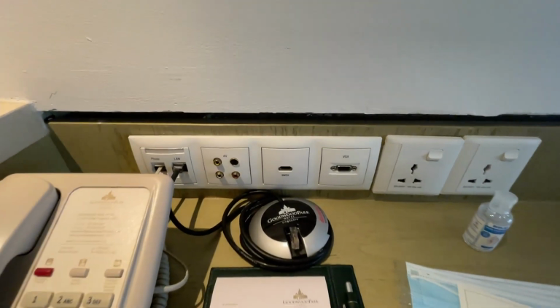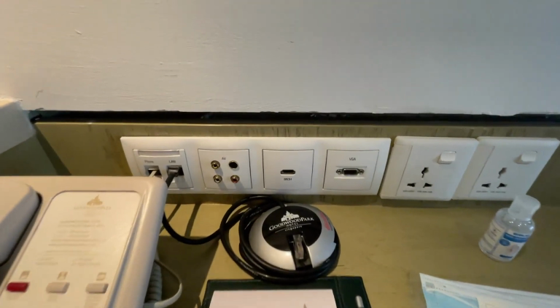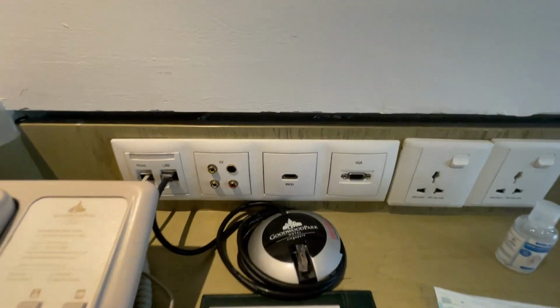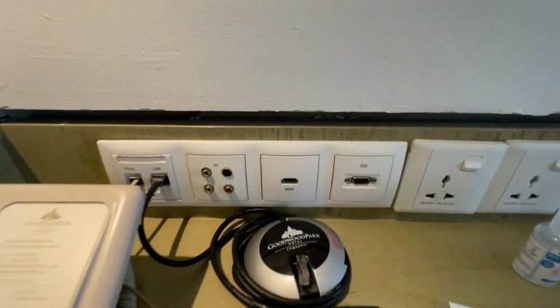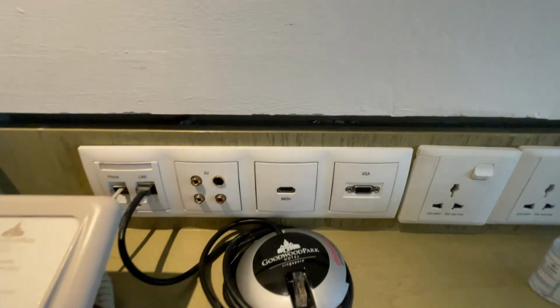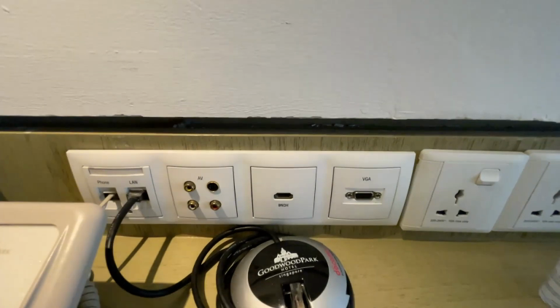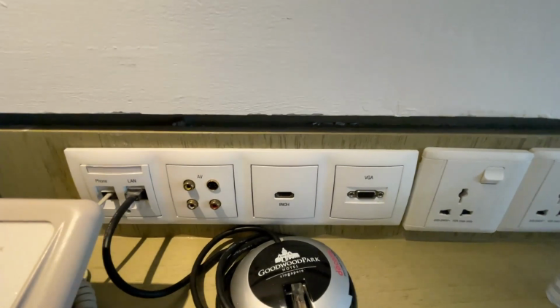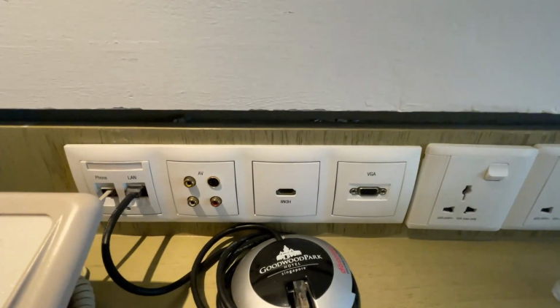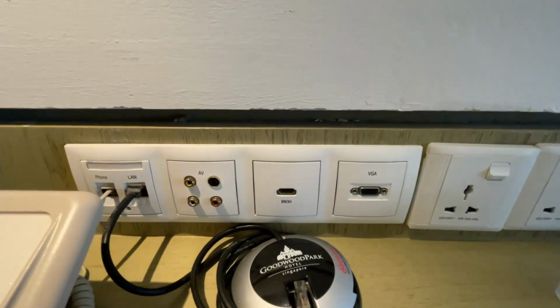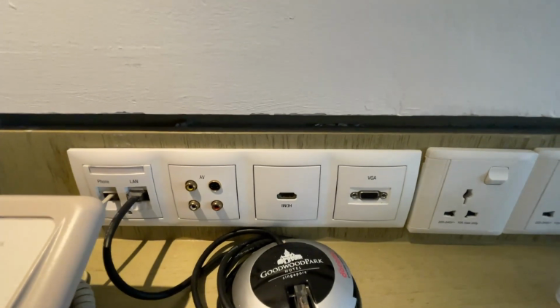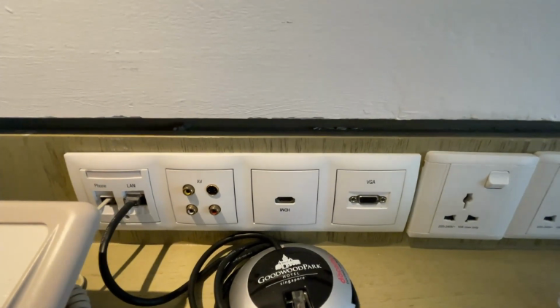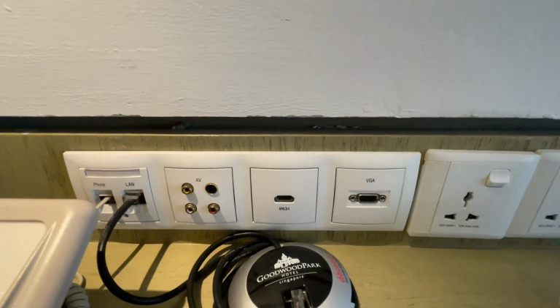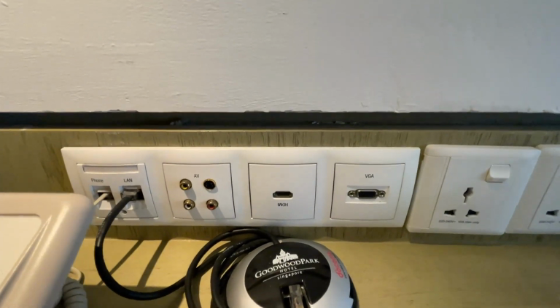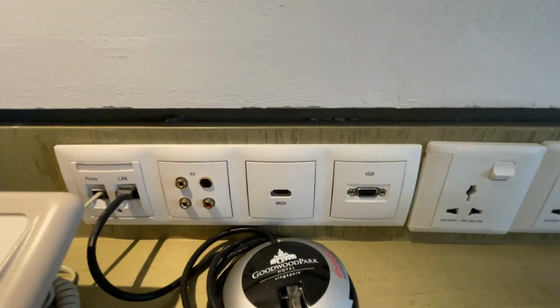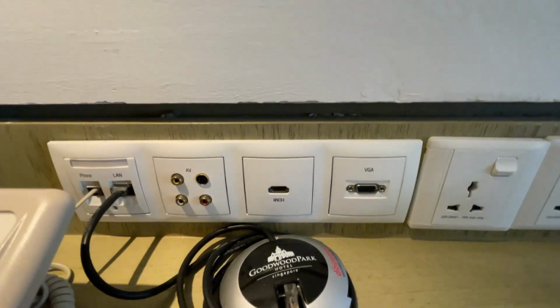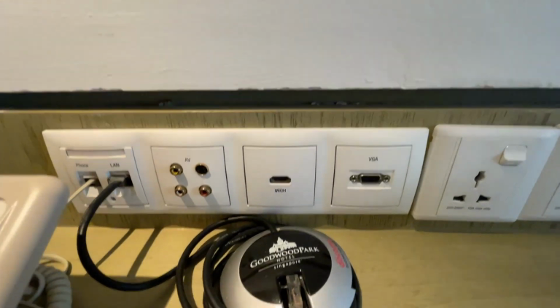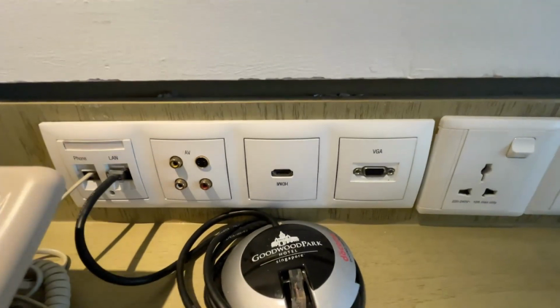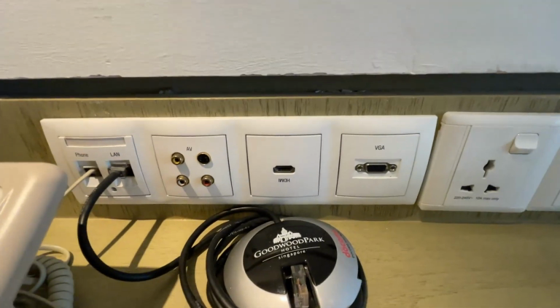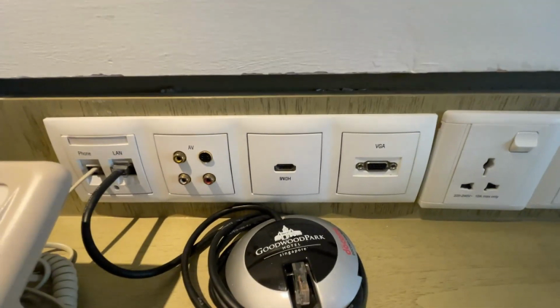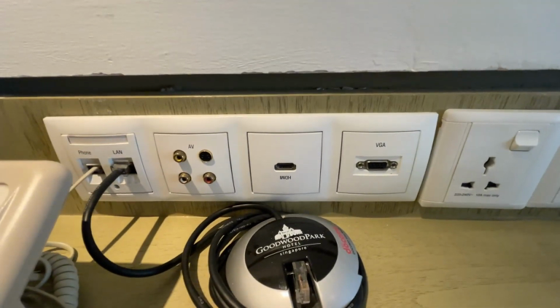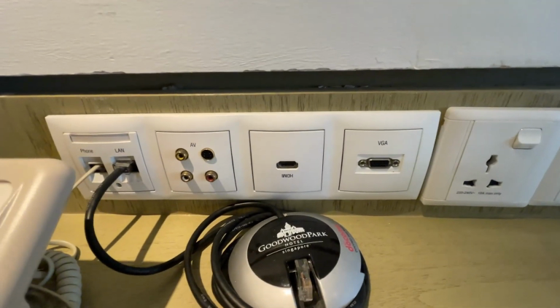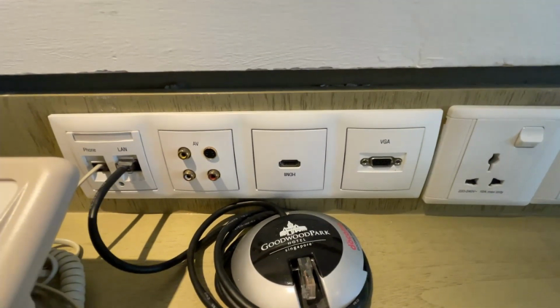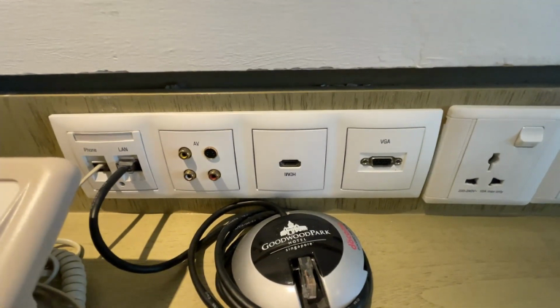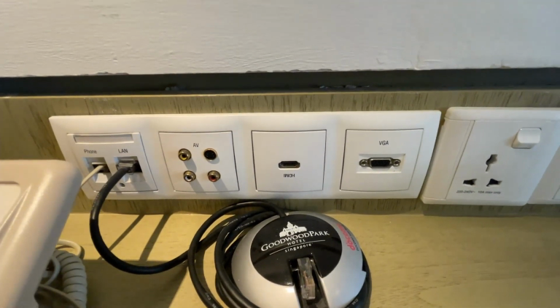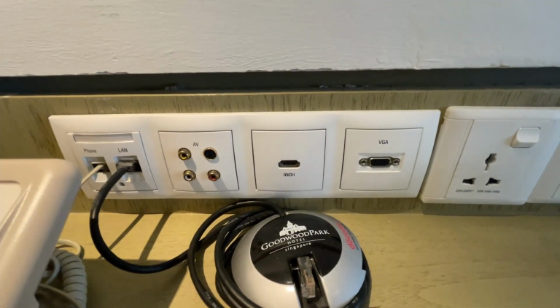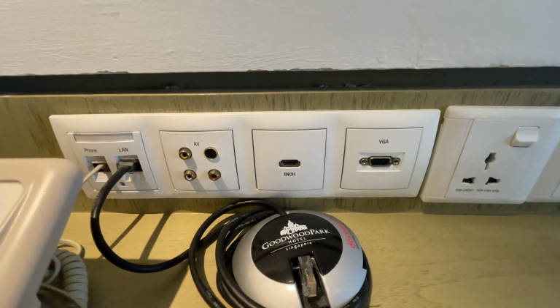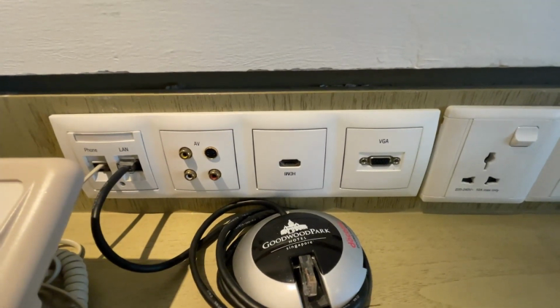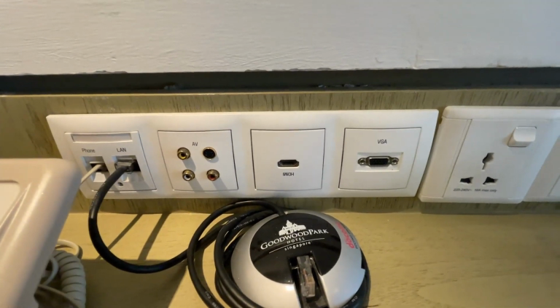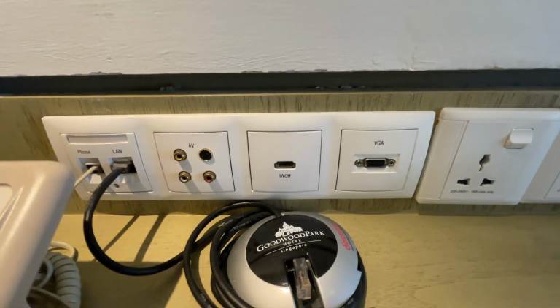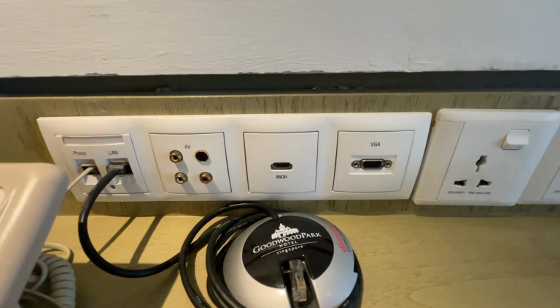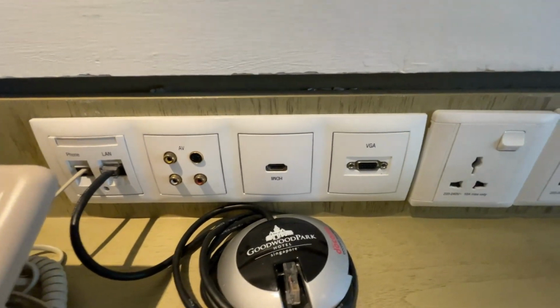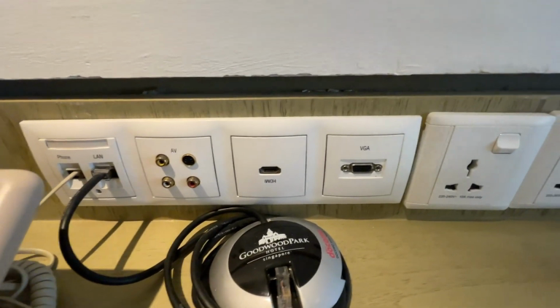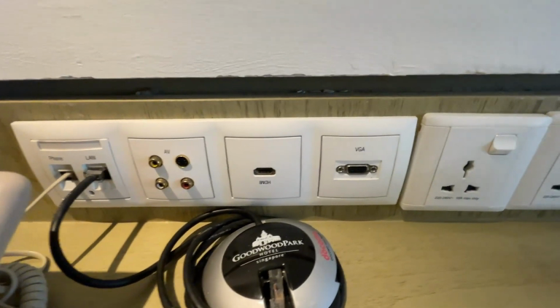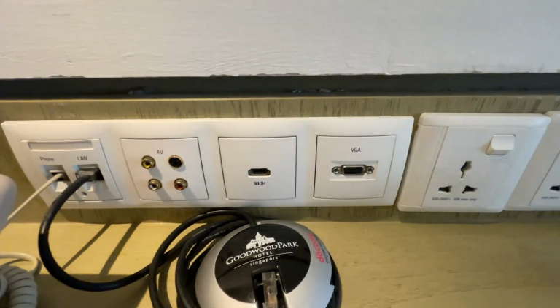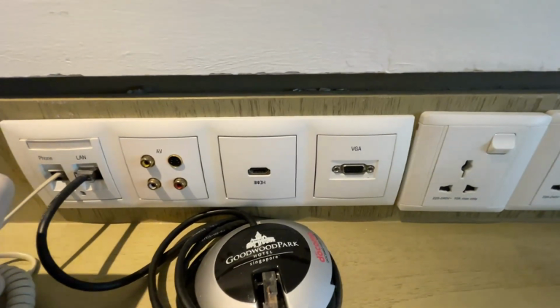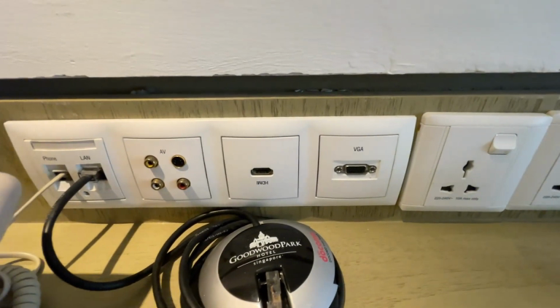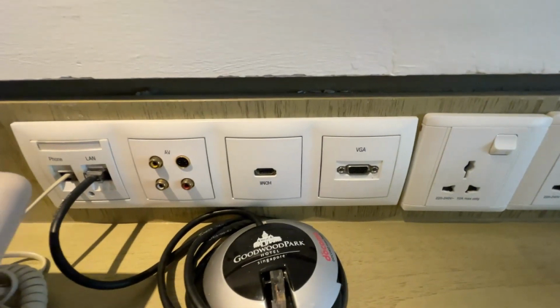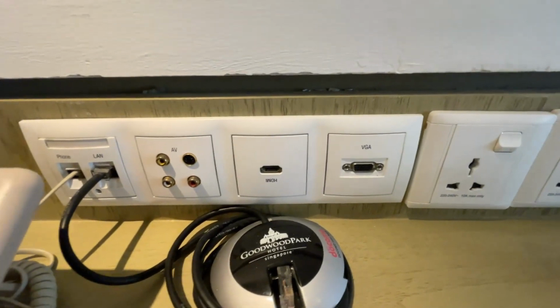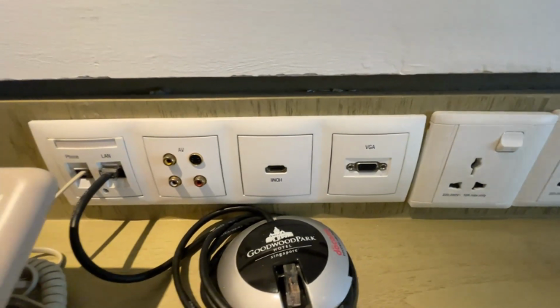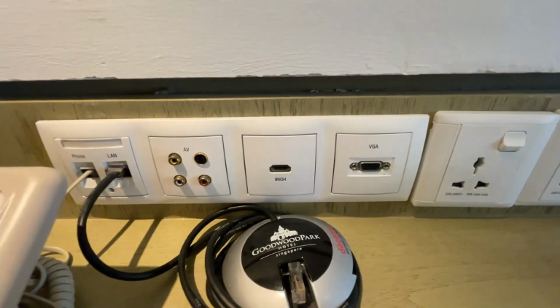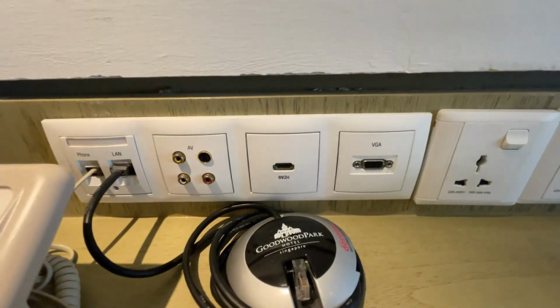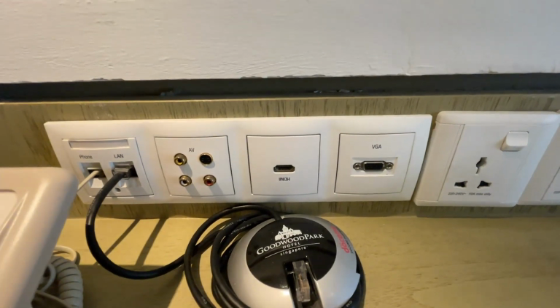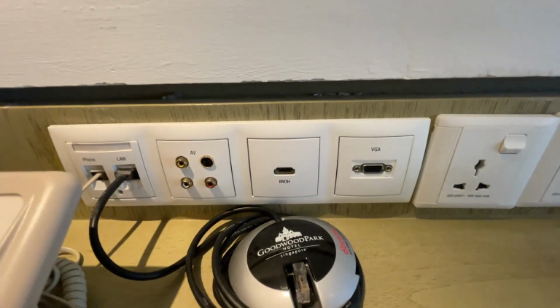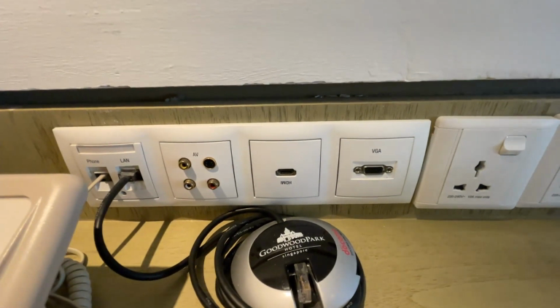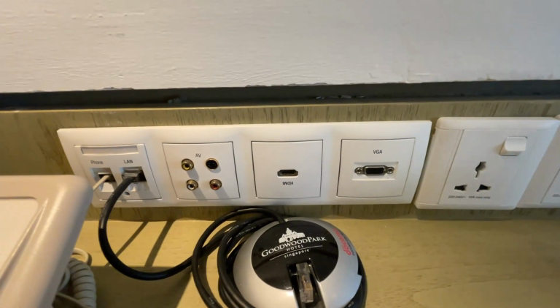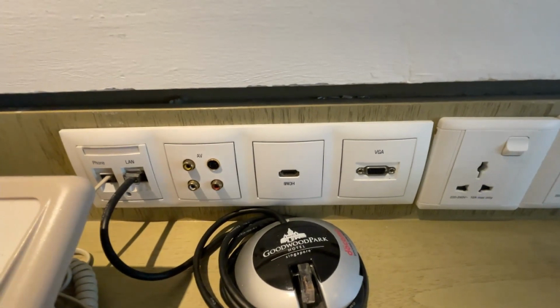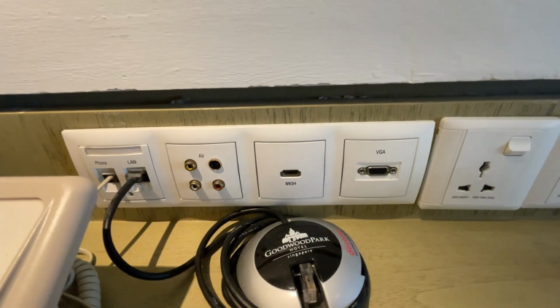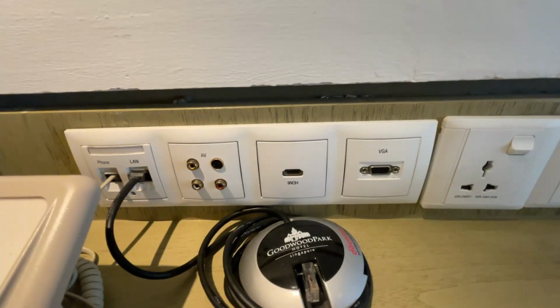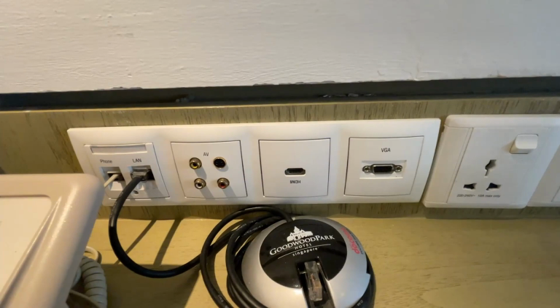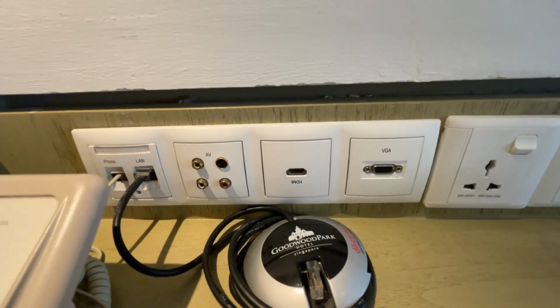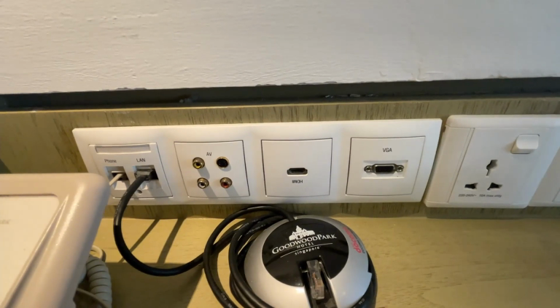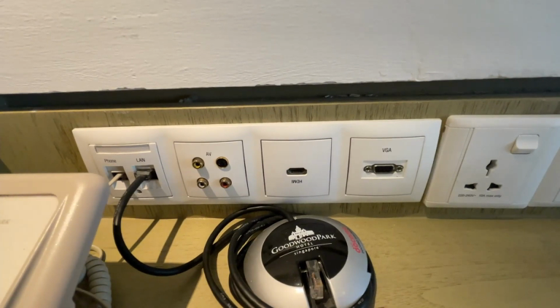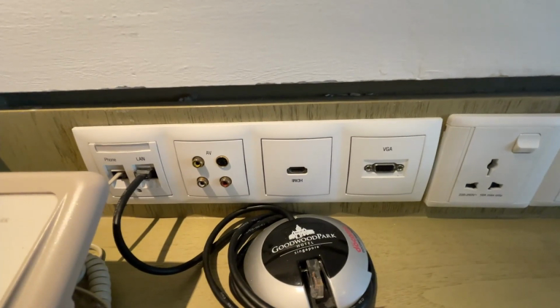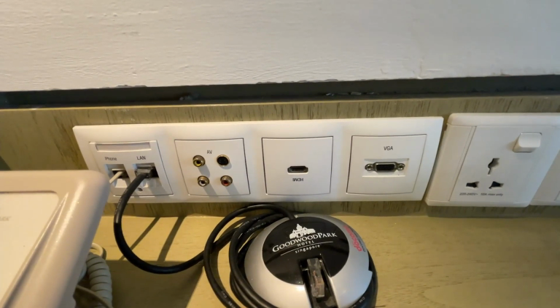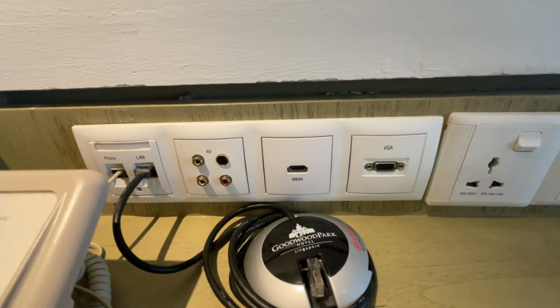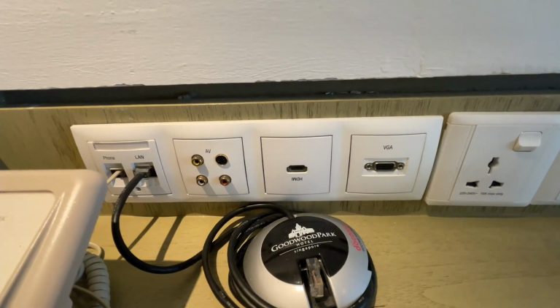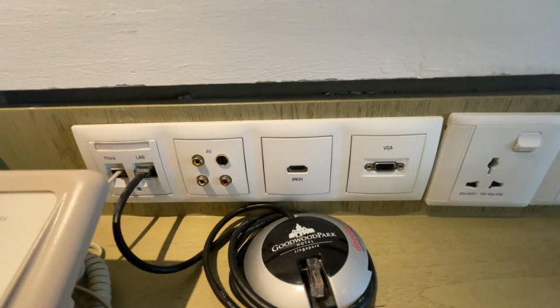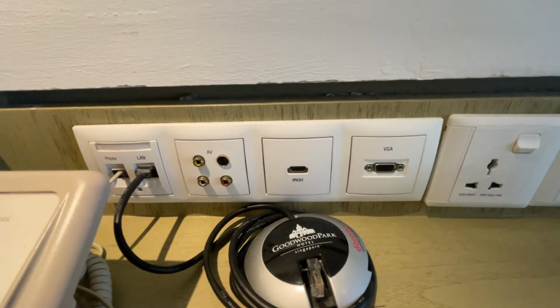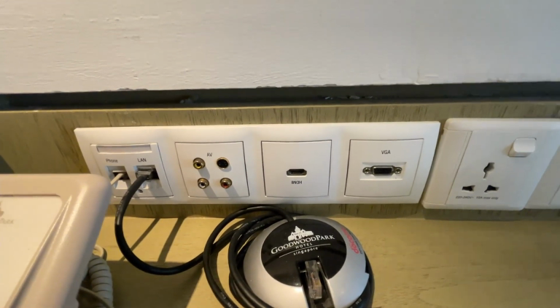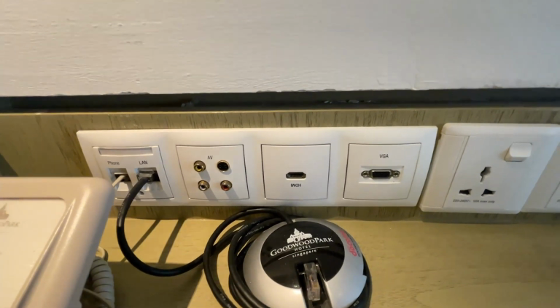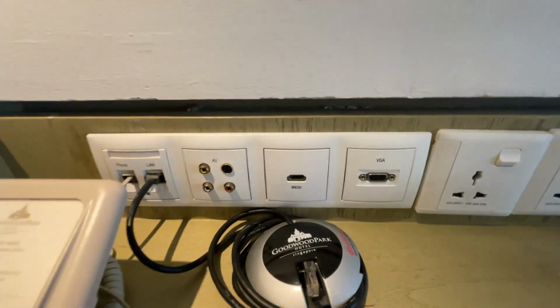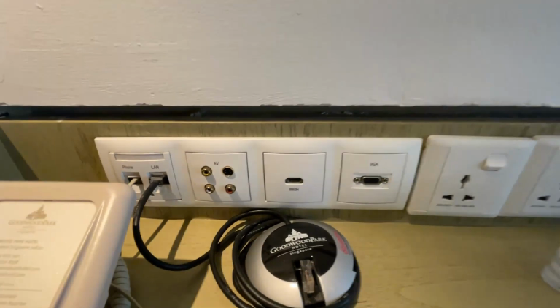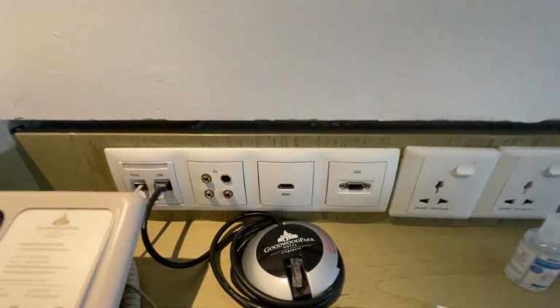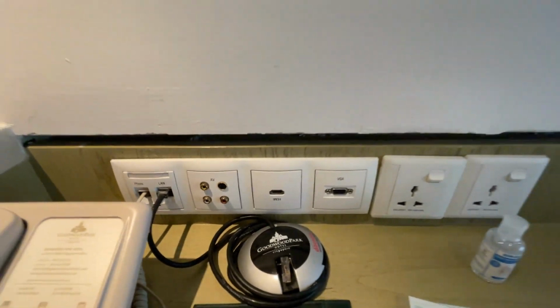I also see a hinged HDMI port, although it seems to be reversed, and a VGA port. So I assume you'll be able to connect to the television.